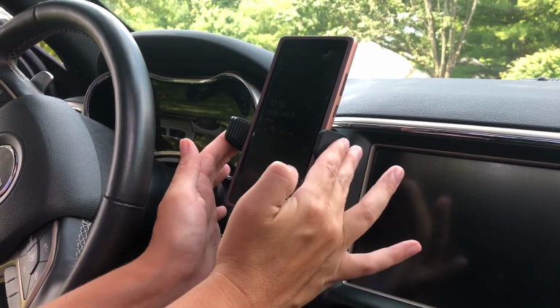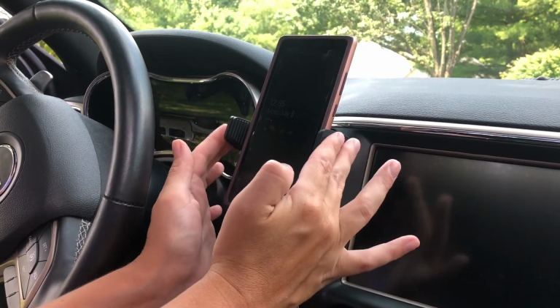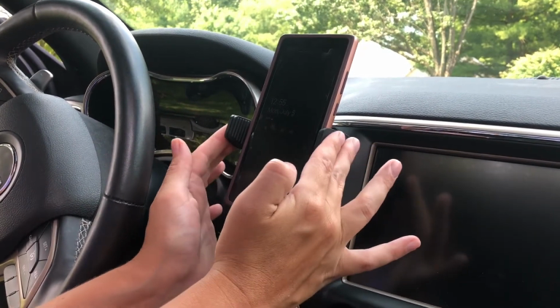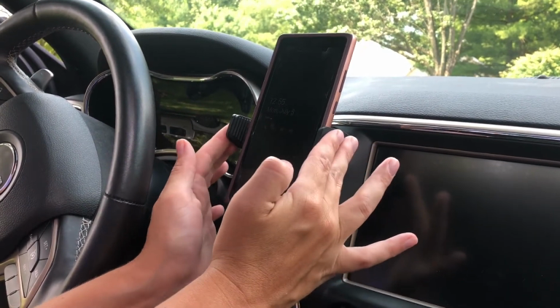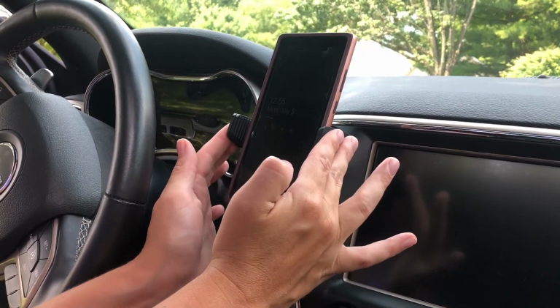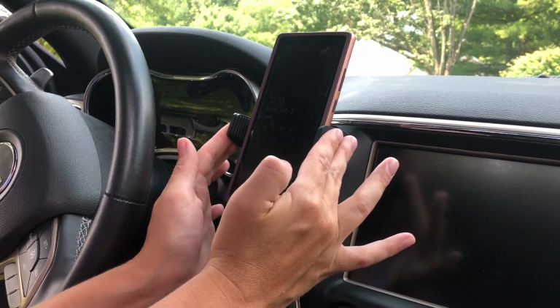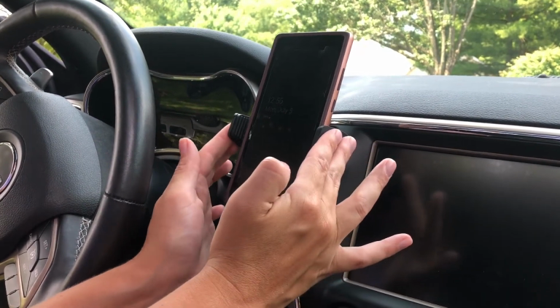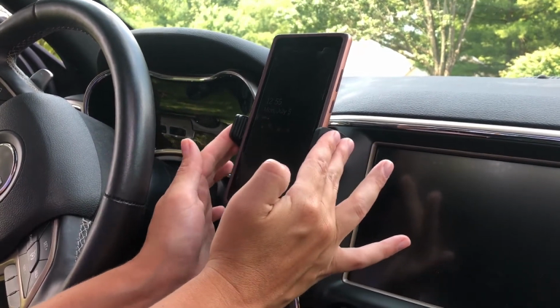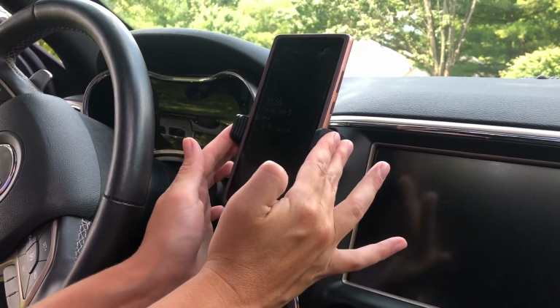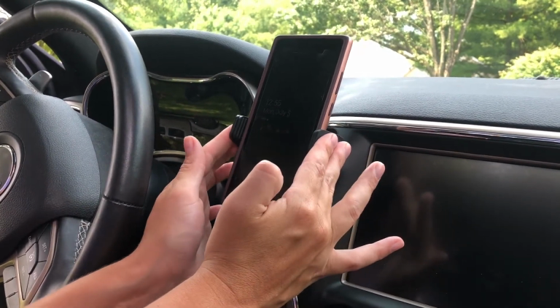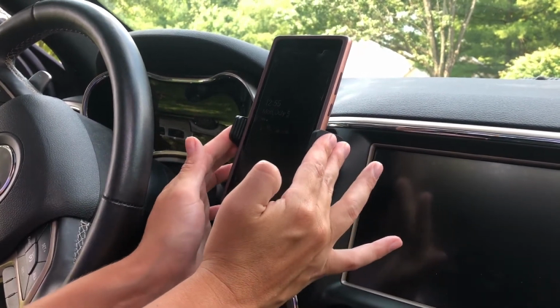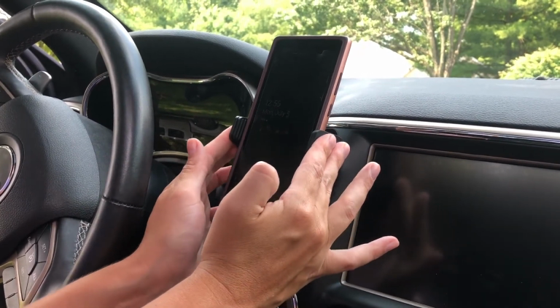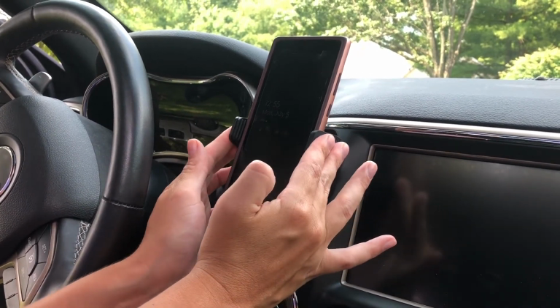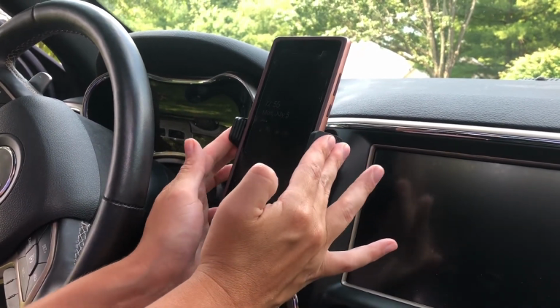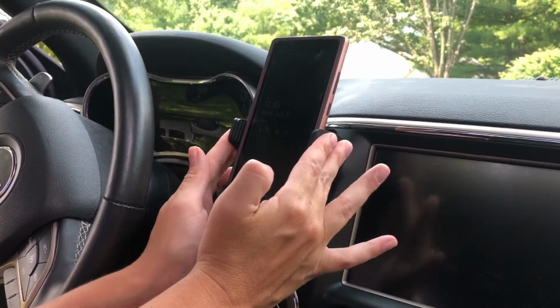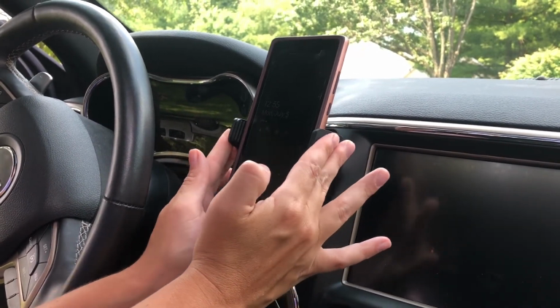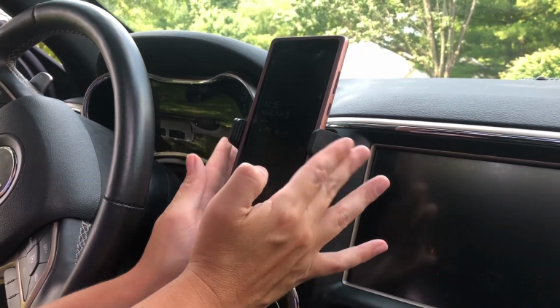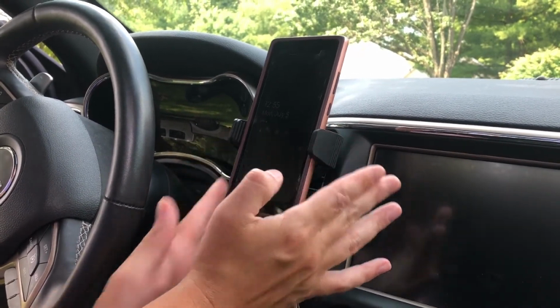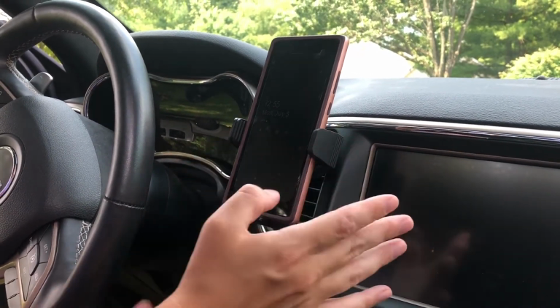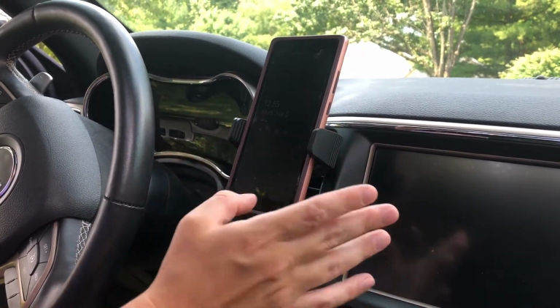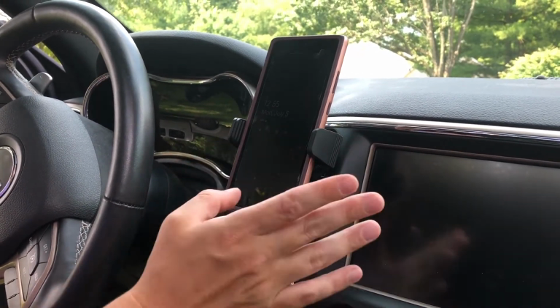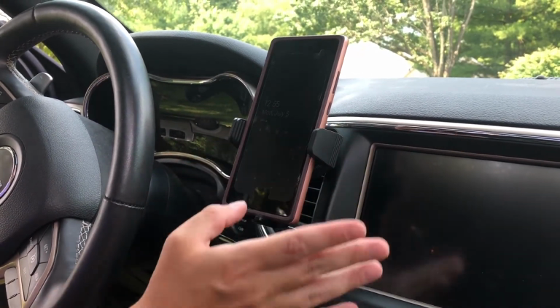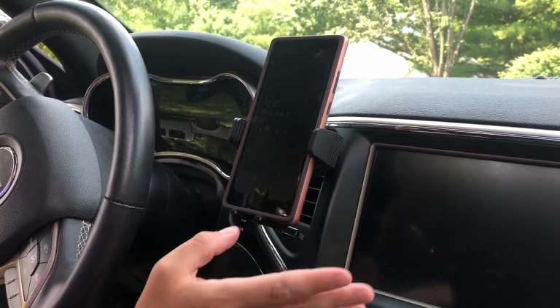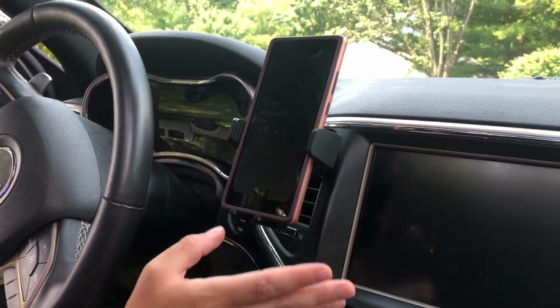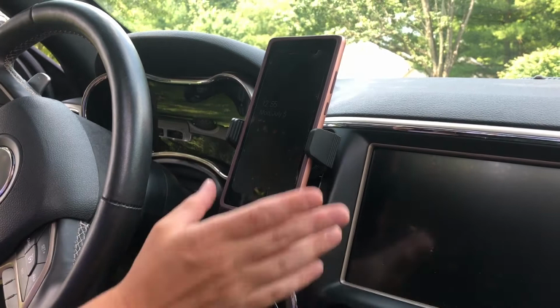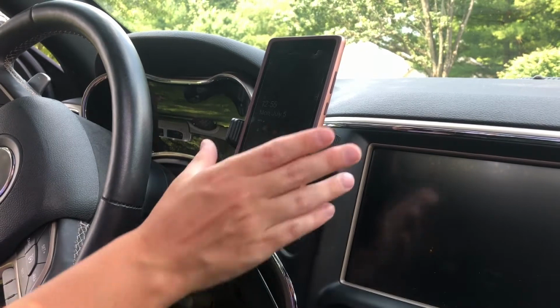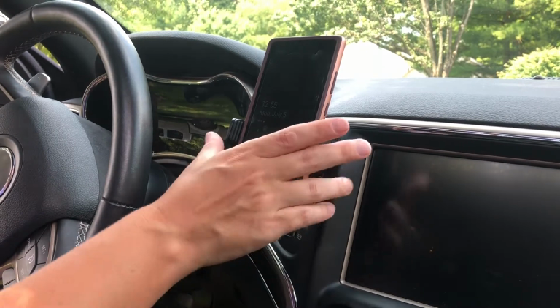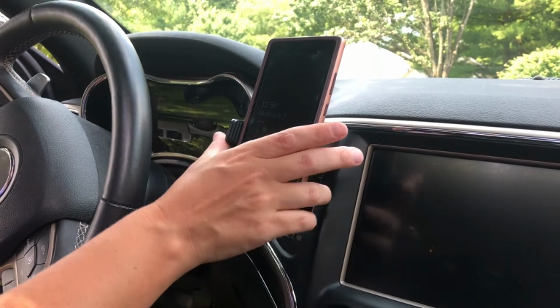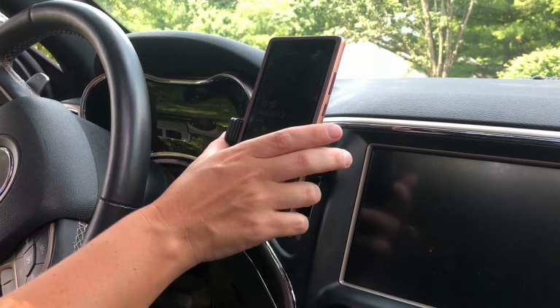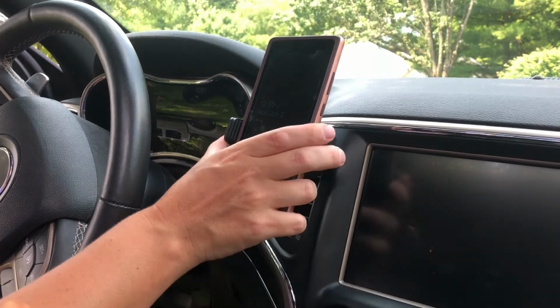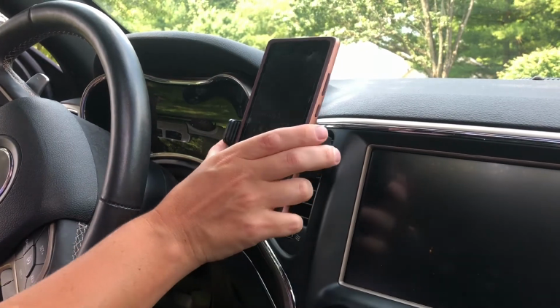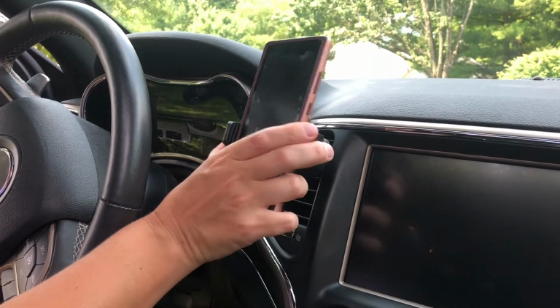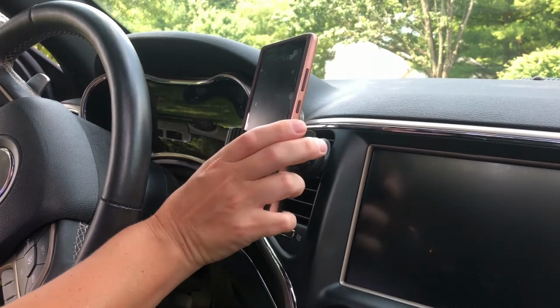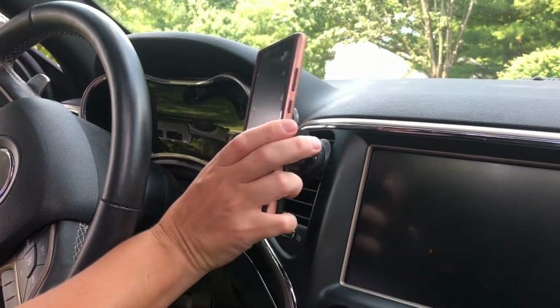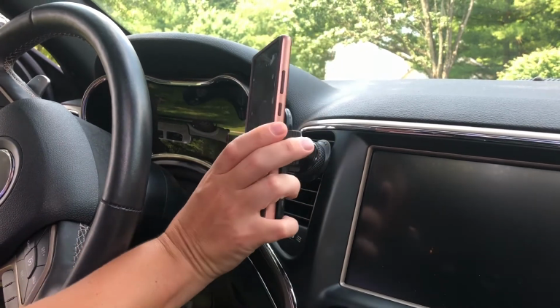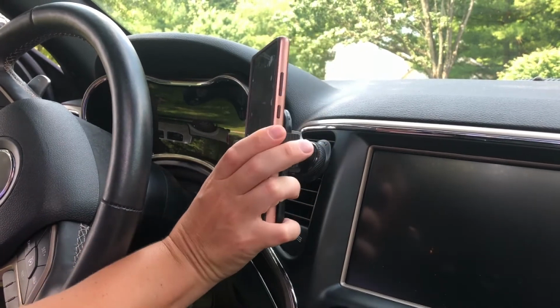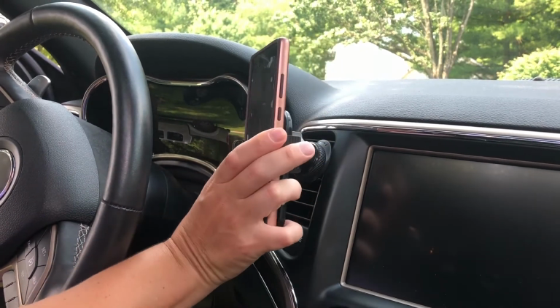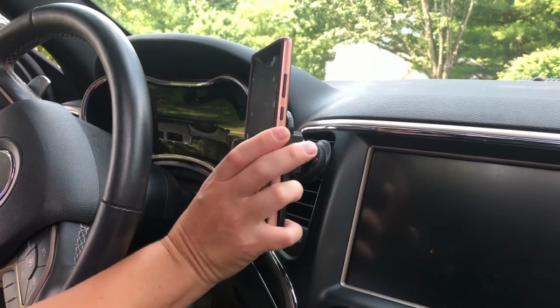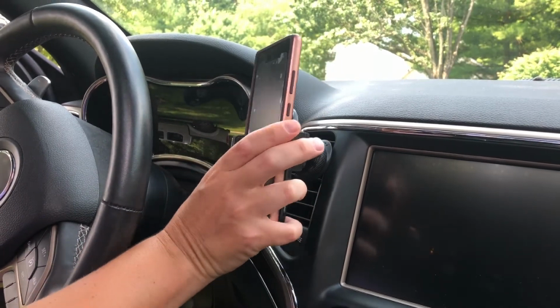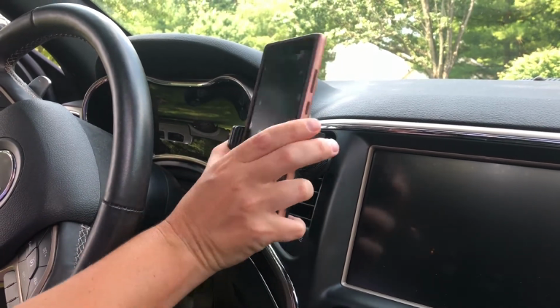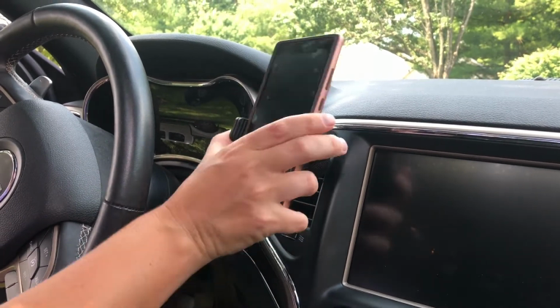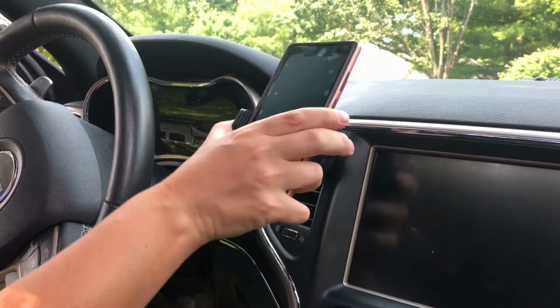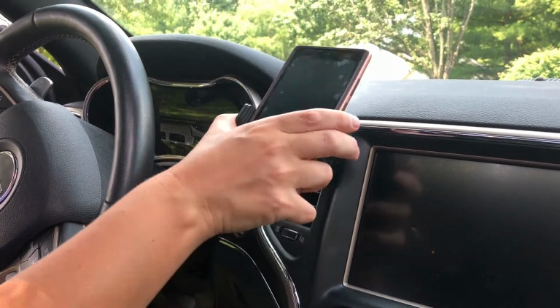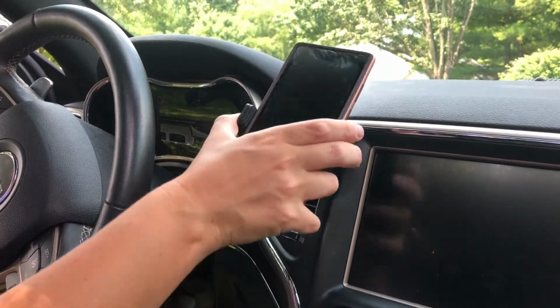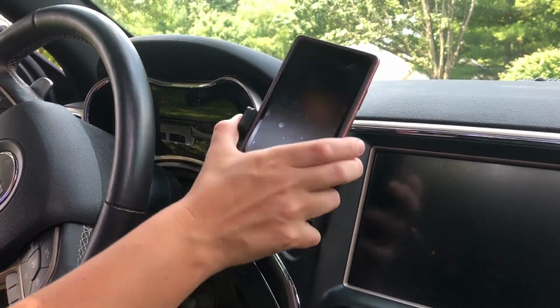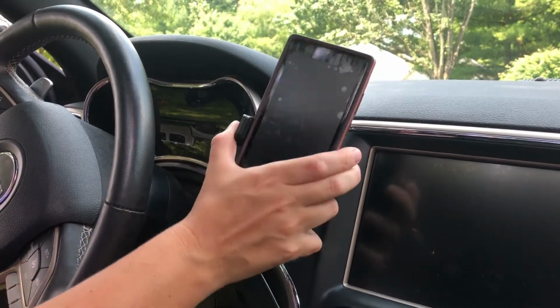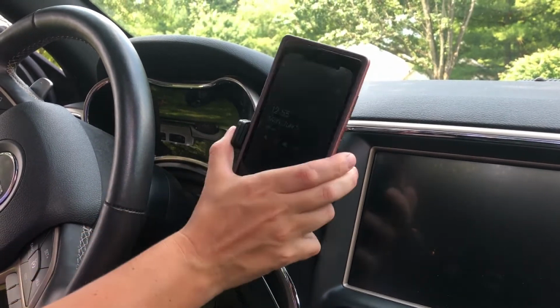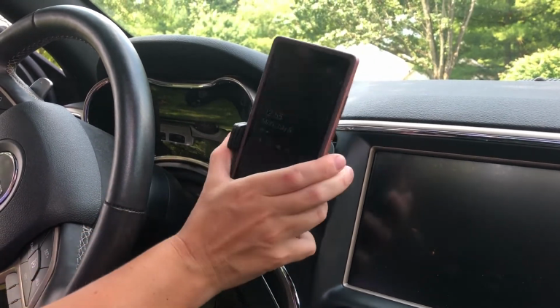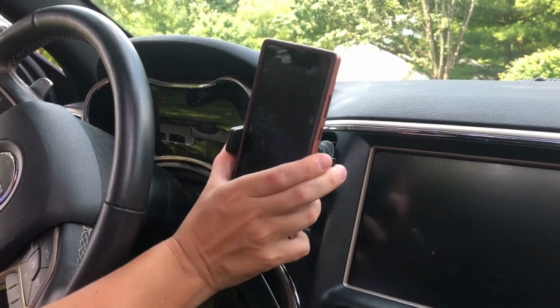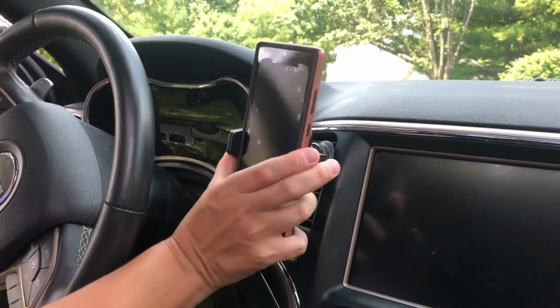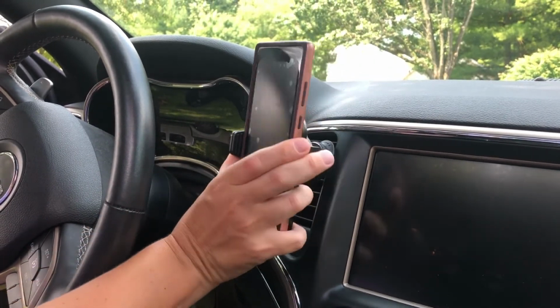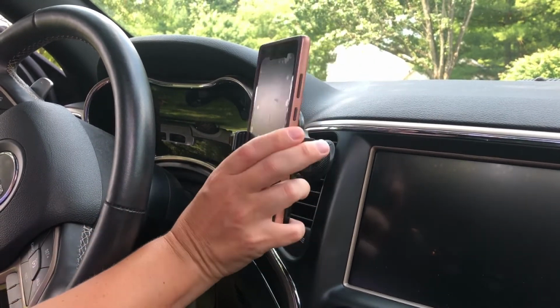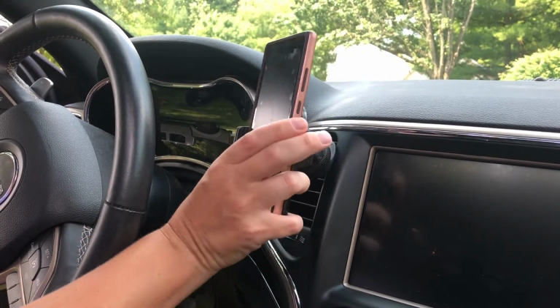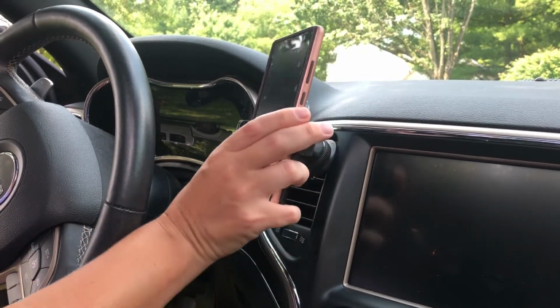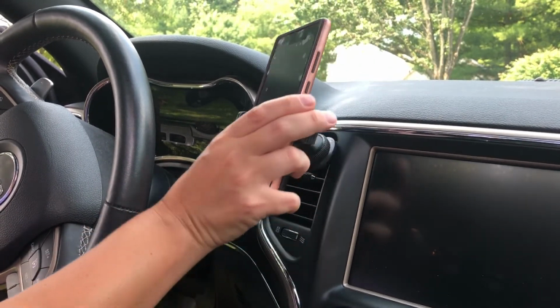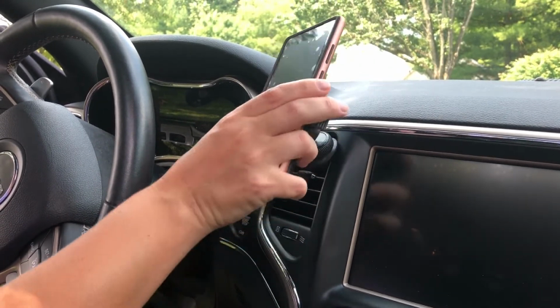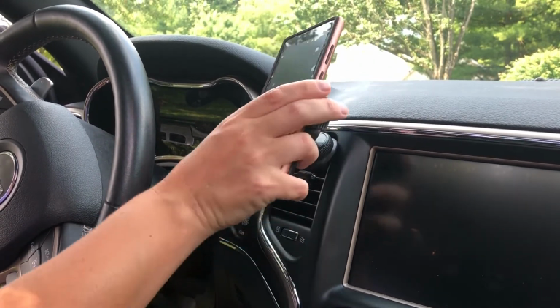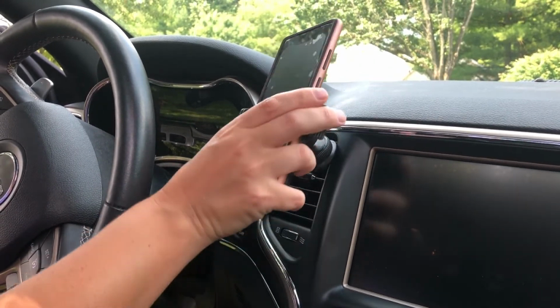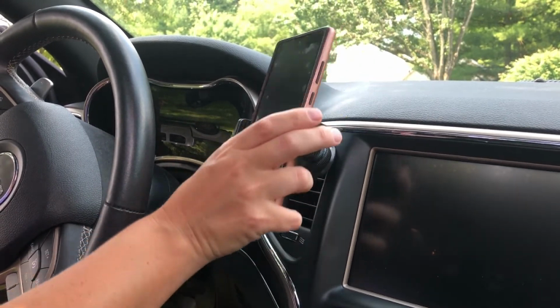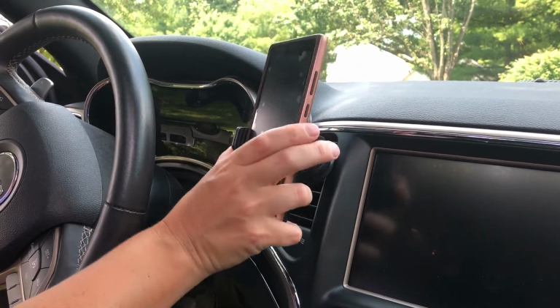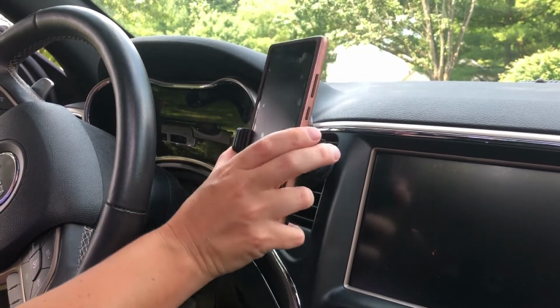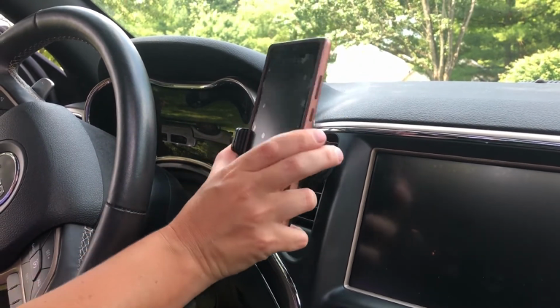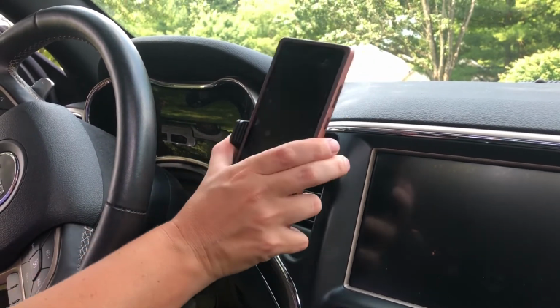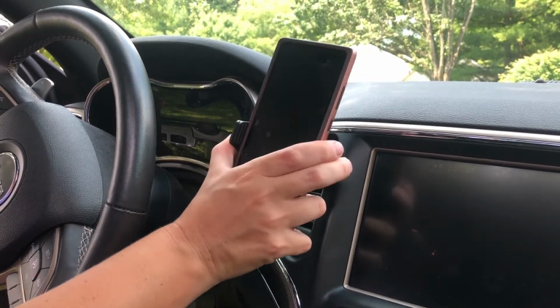Slide it in so it's nice and secure, and this is very movable so you can adjust it however you'd like to view it.